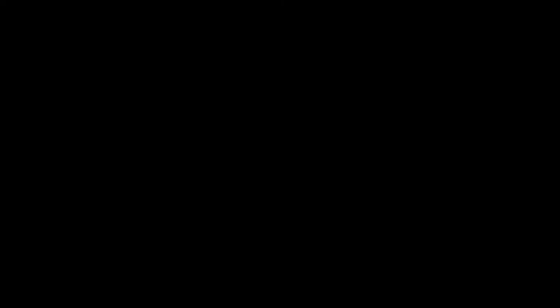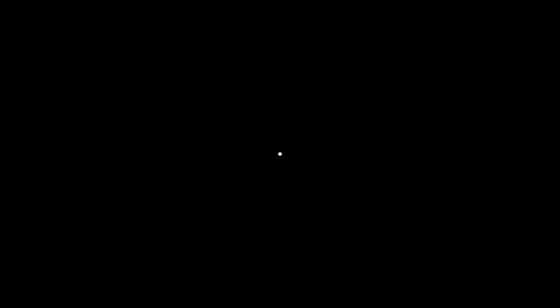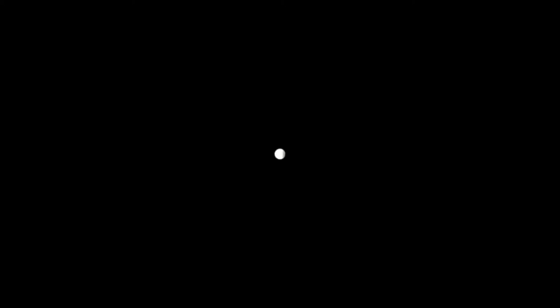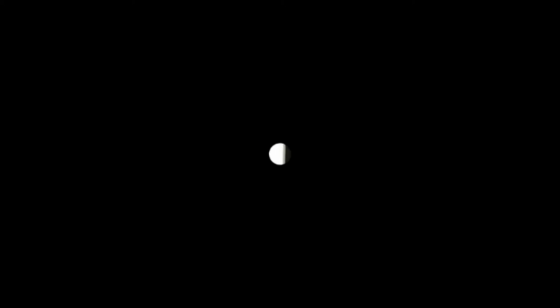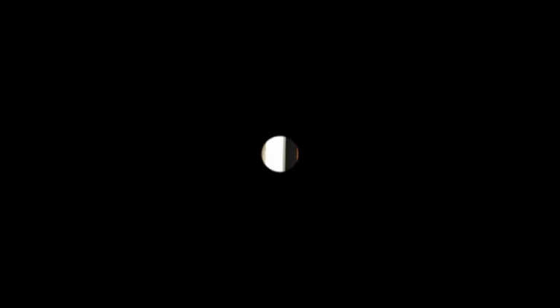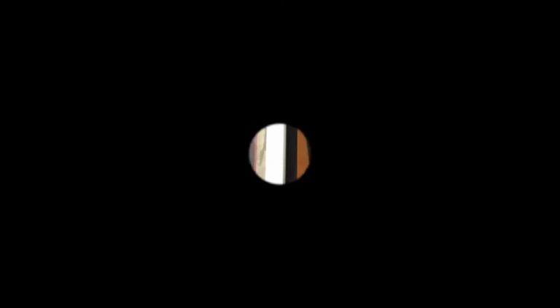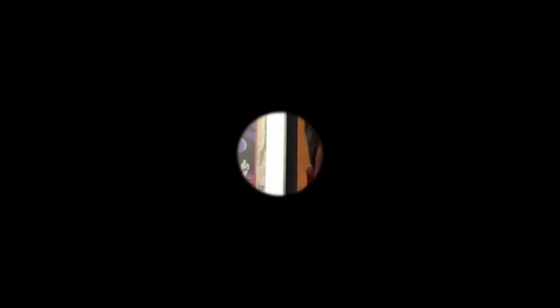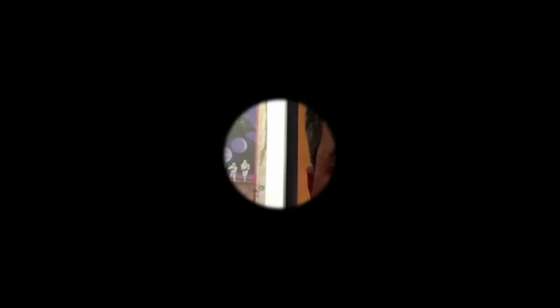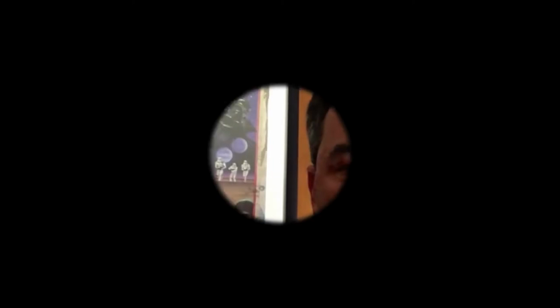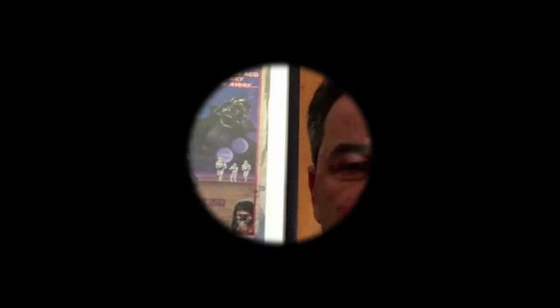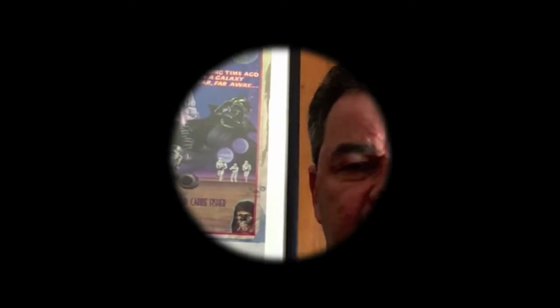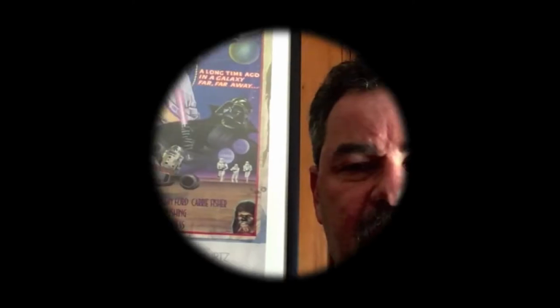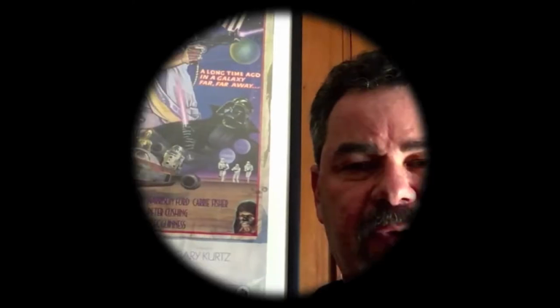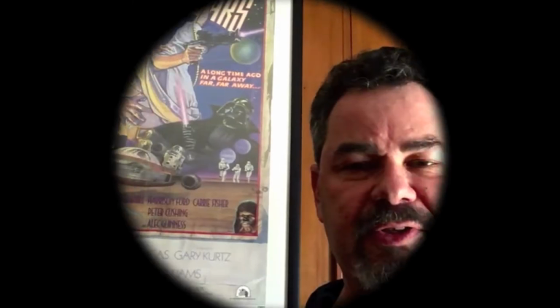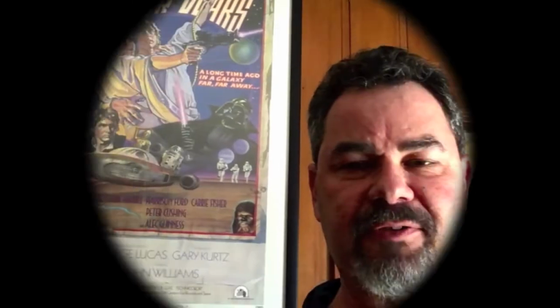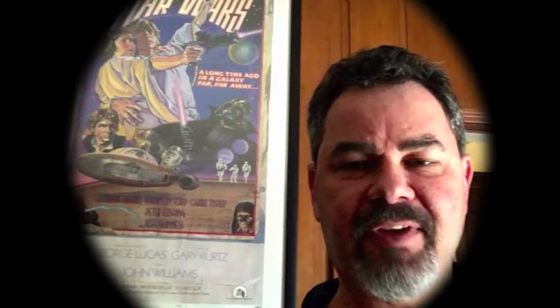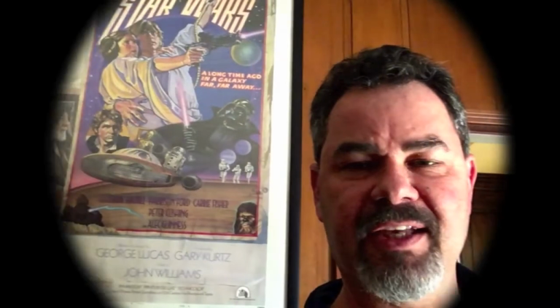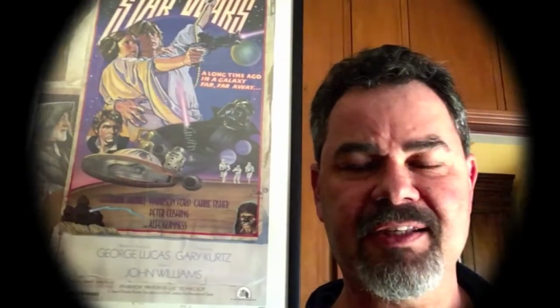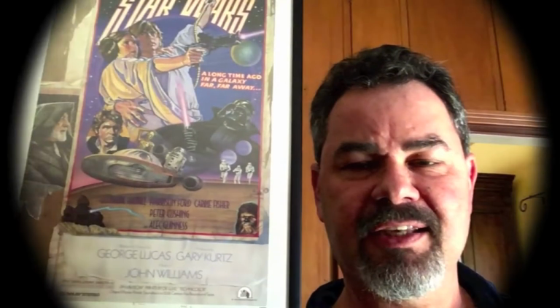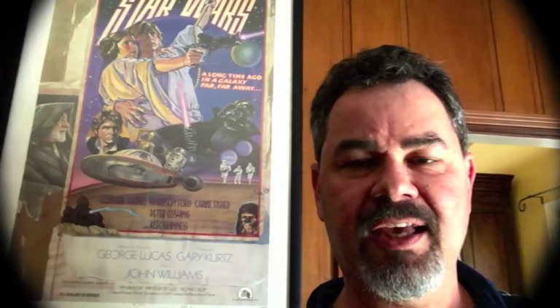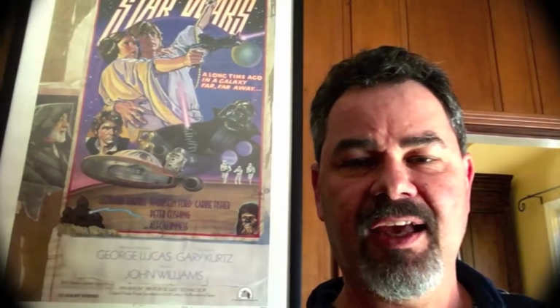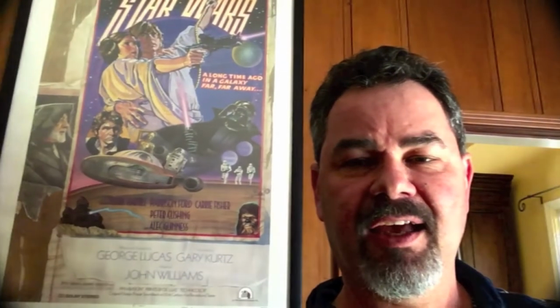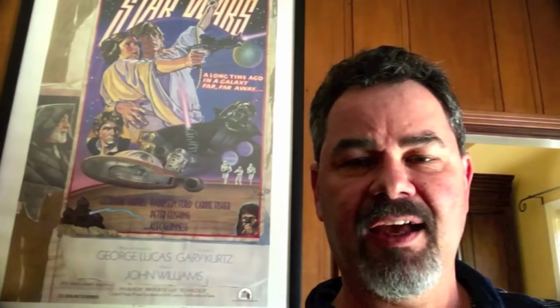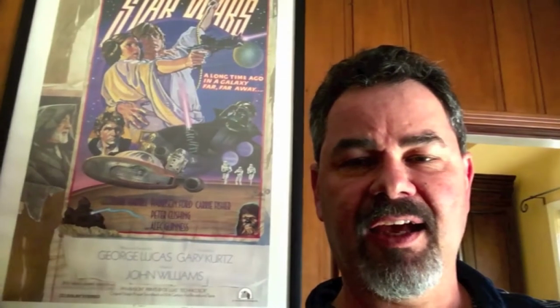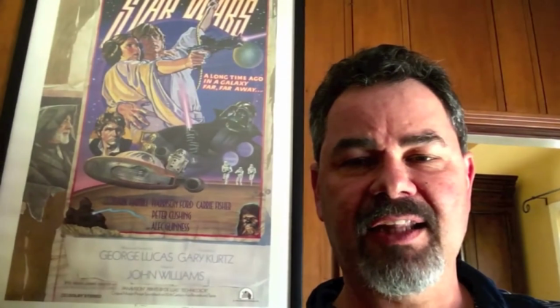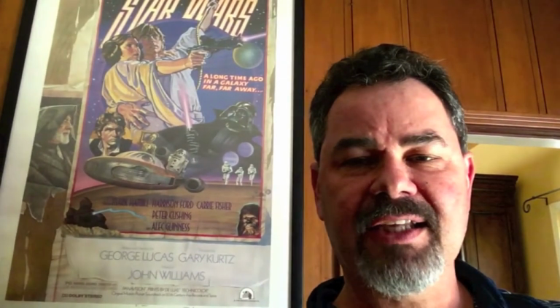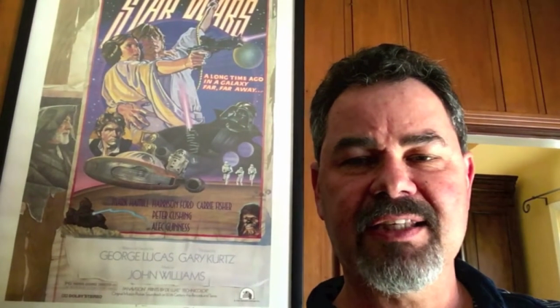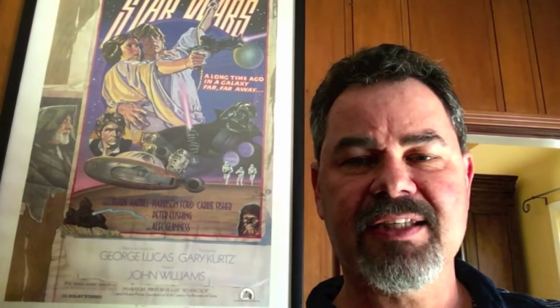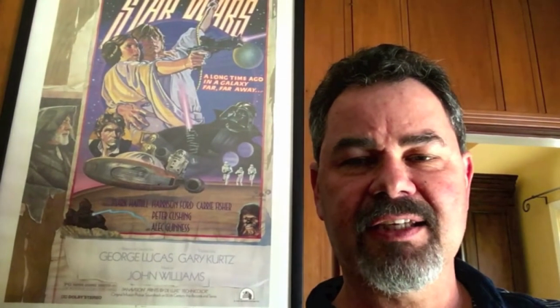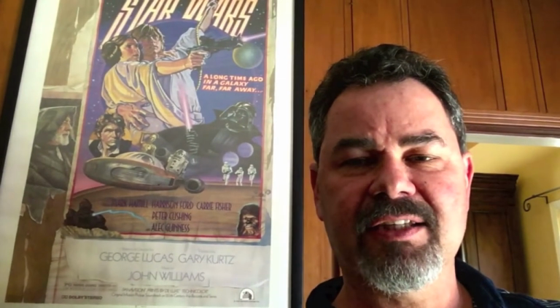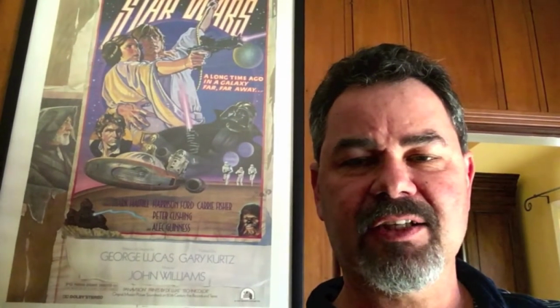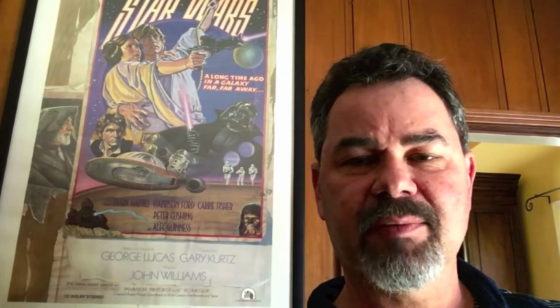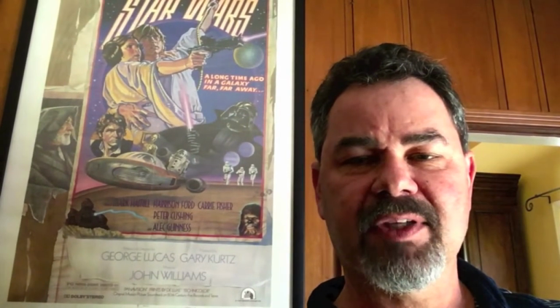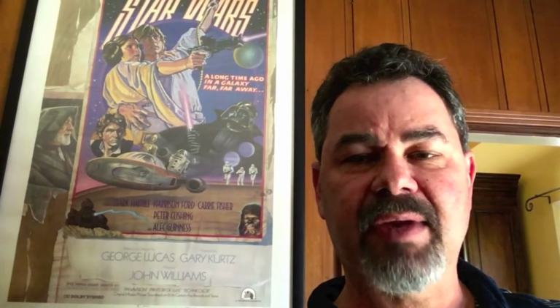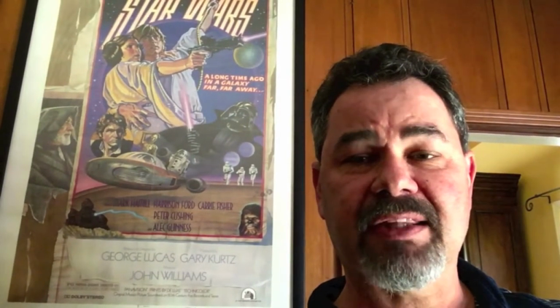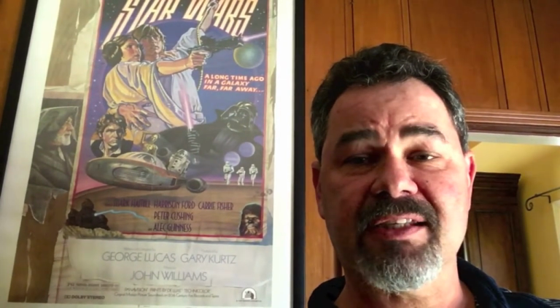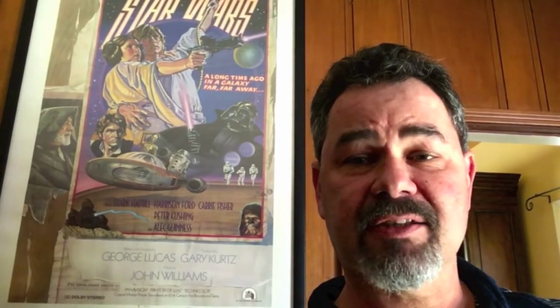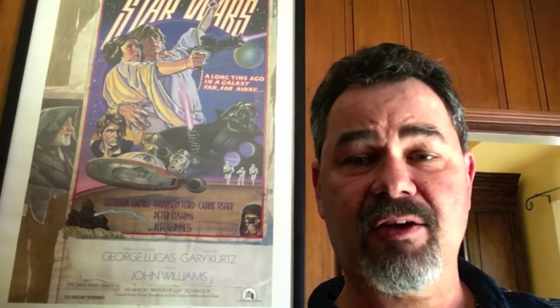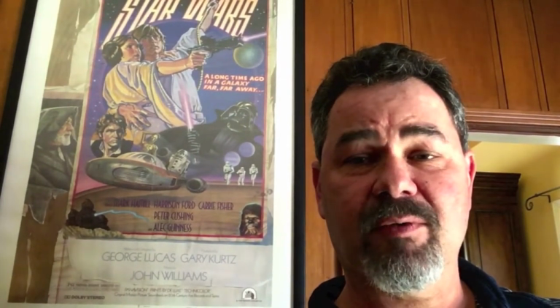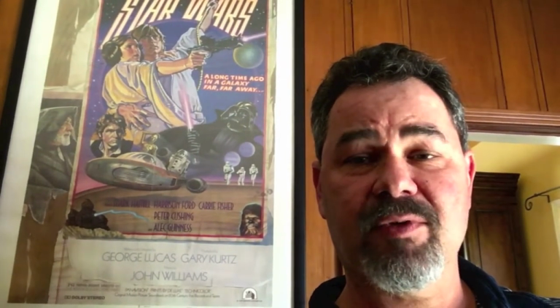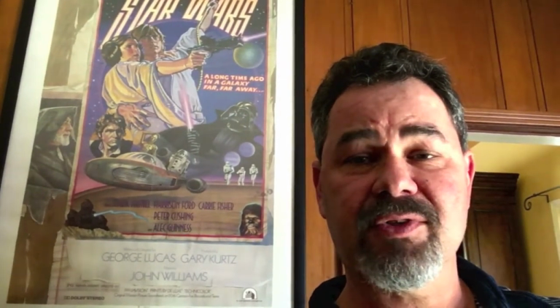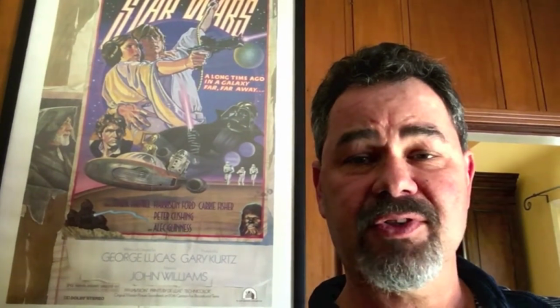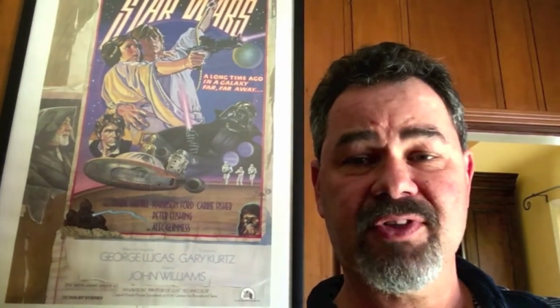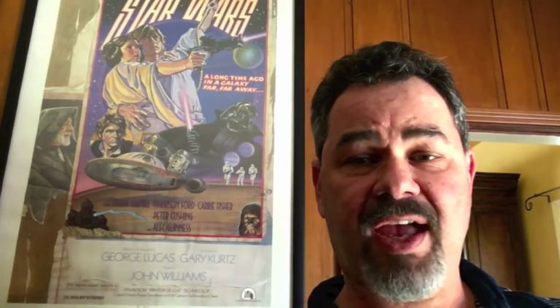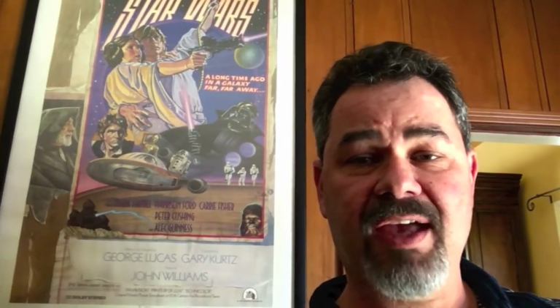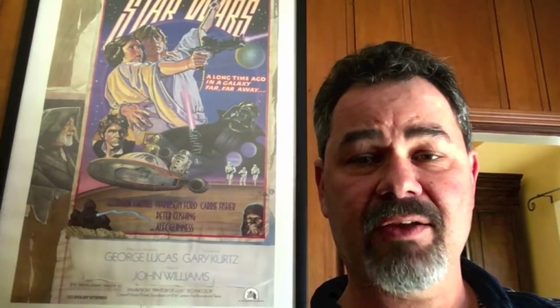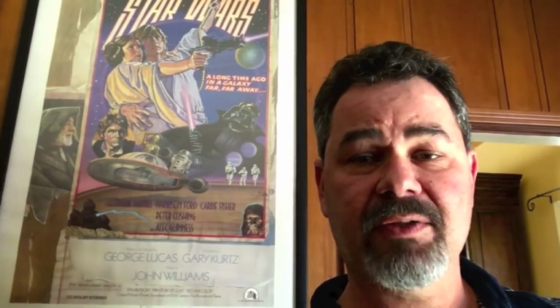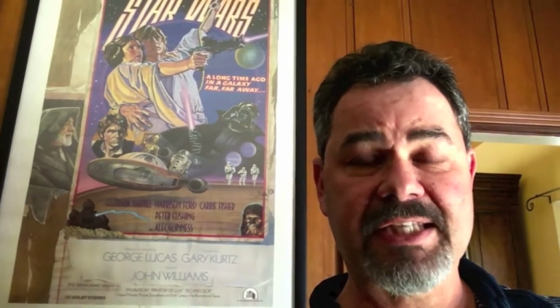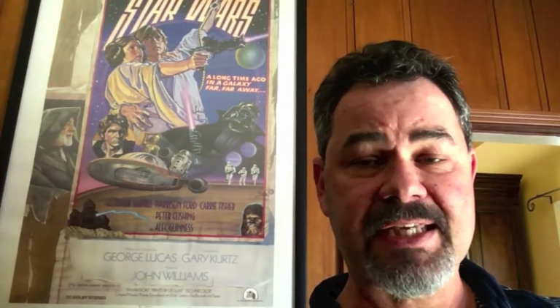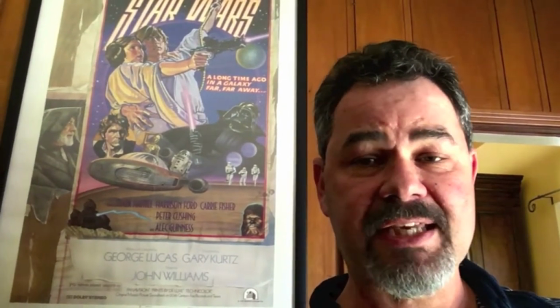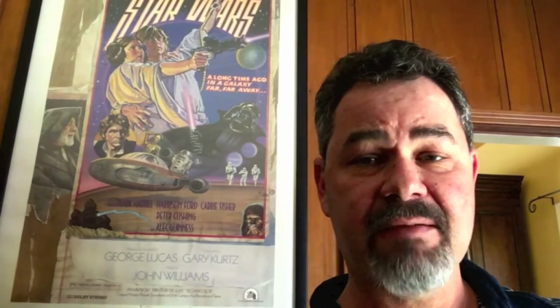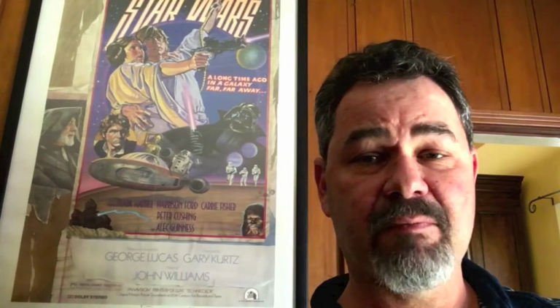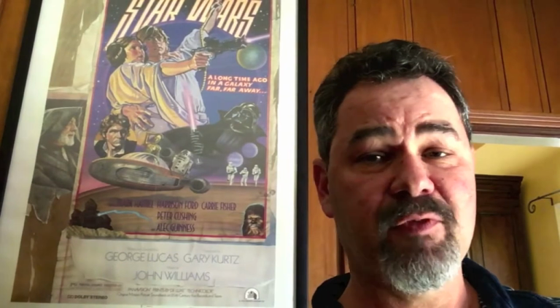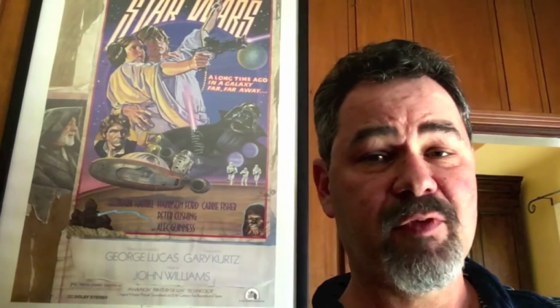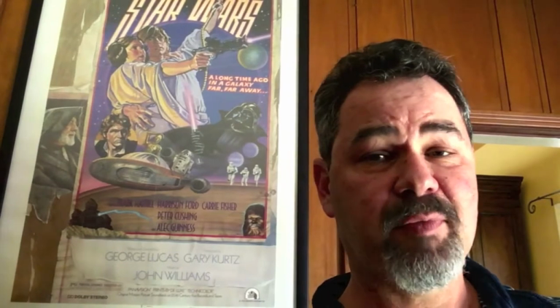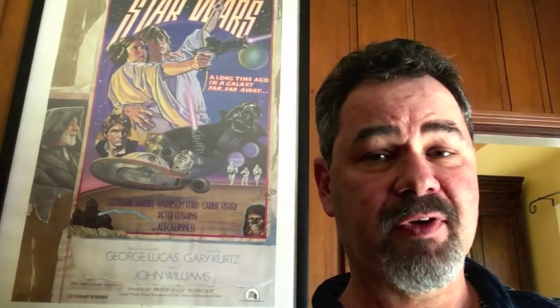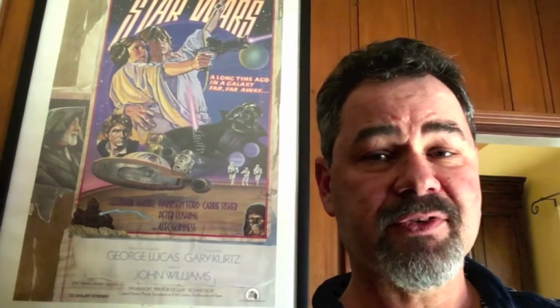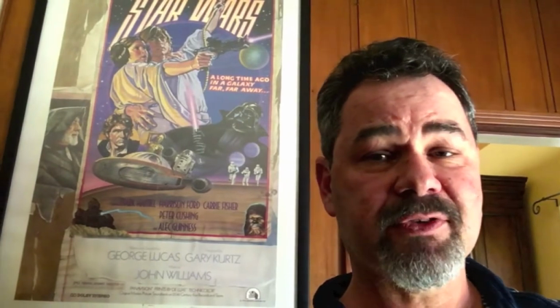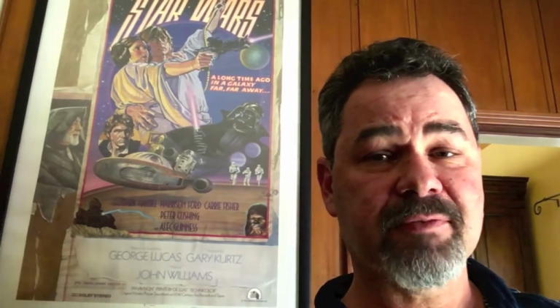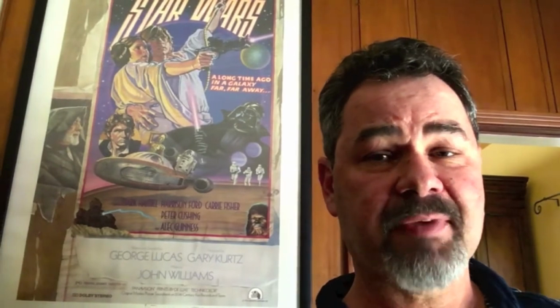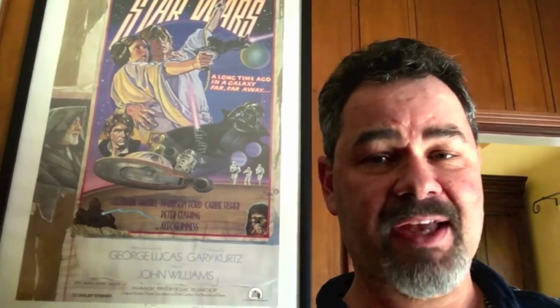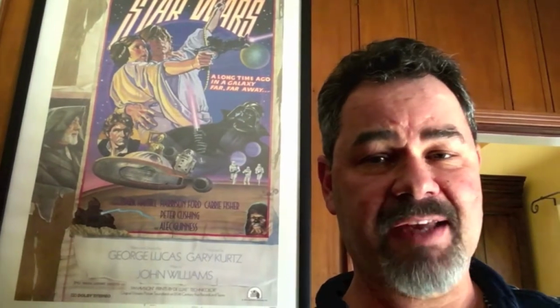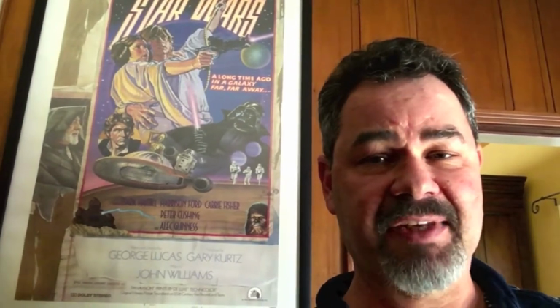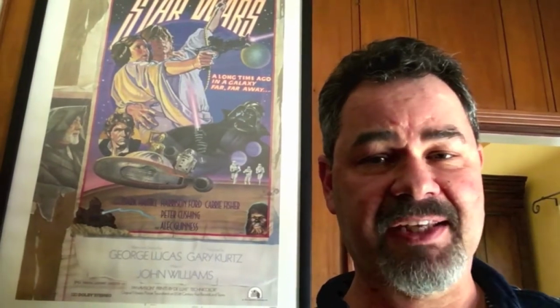Hello Star Wars movie poster fans. I'd like to tell you a little bit about the Star Wars Style D movie poster behind me.